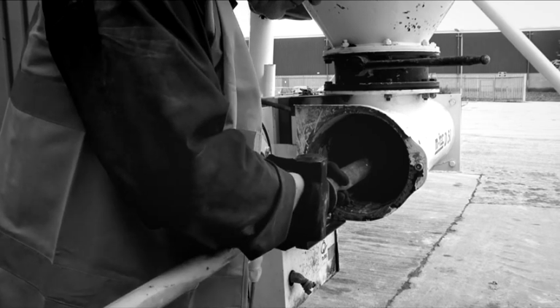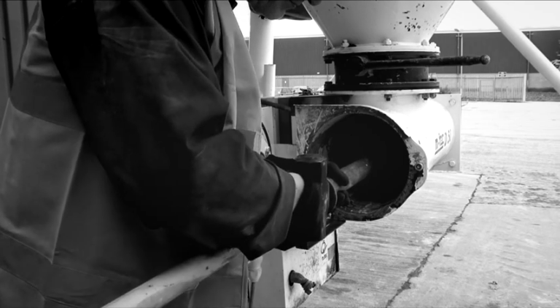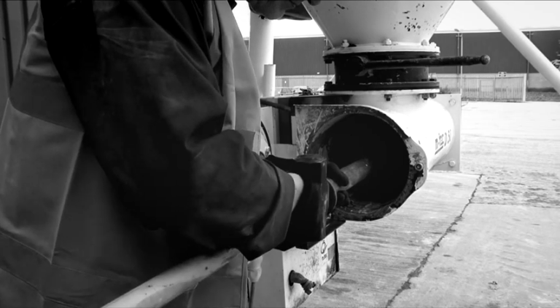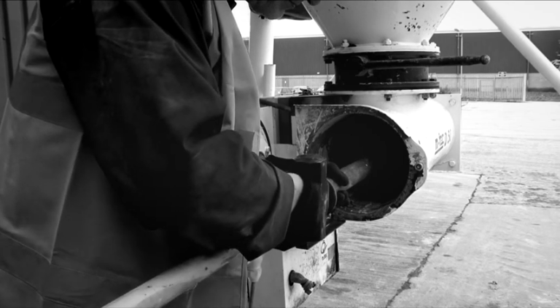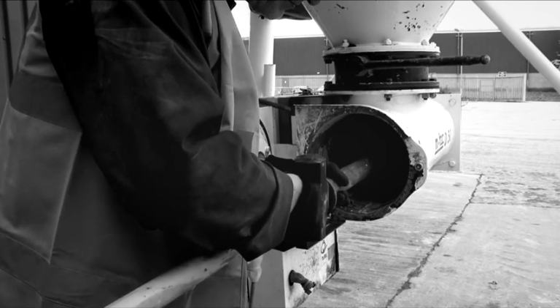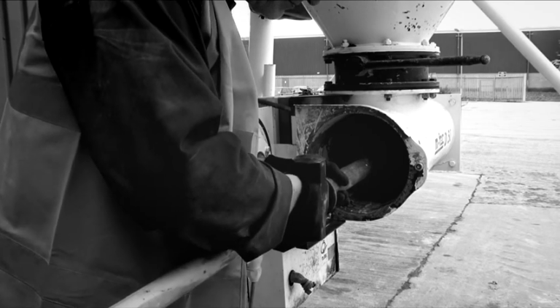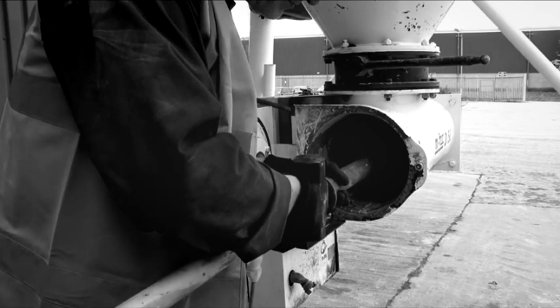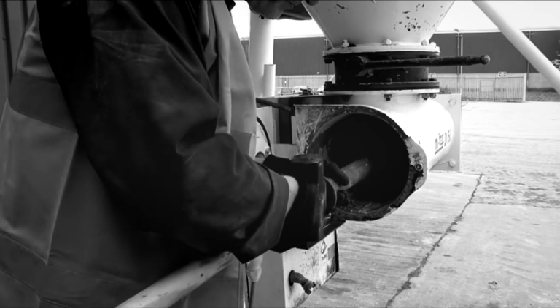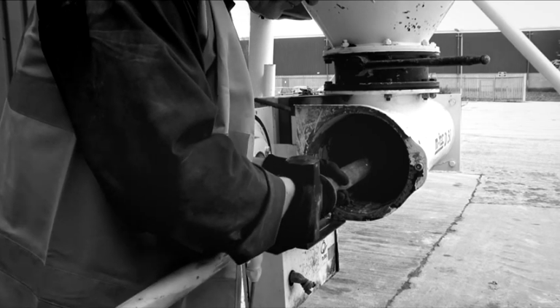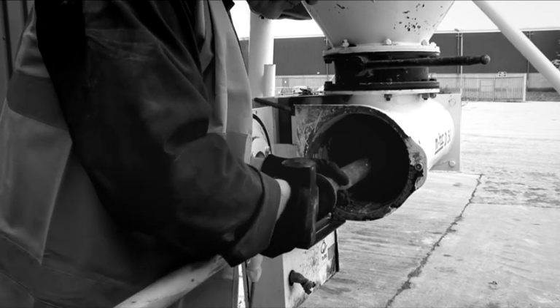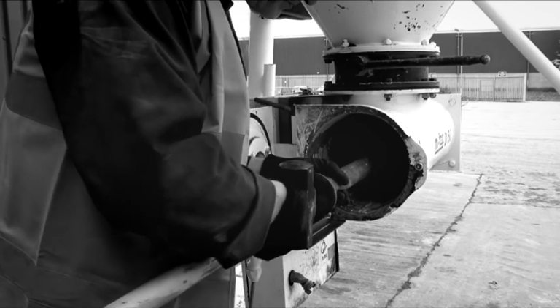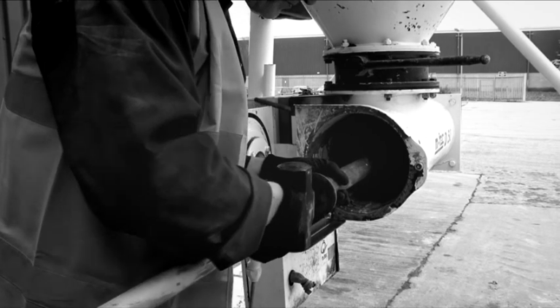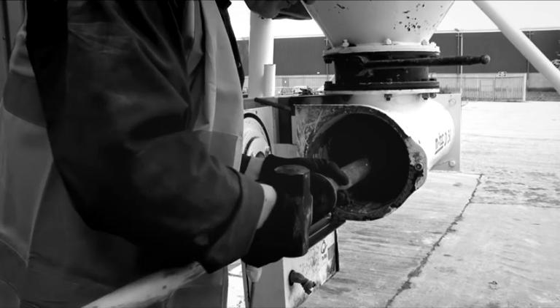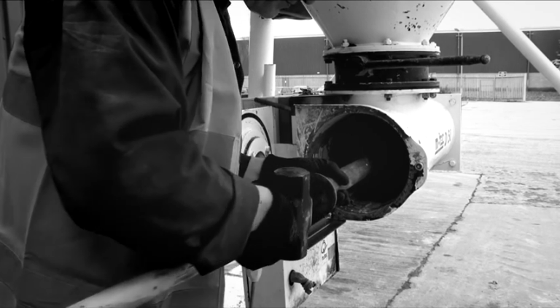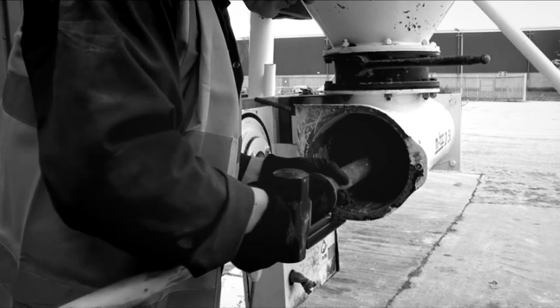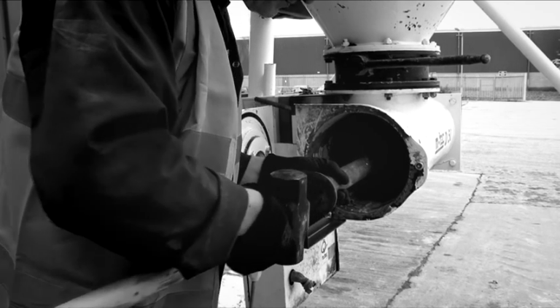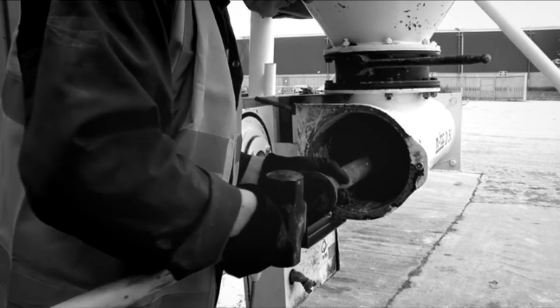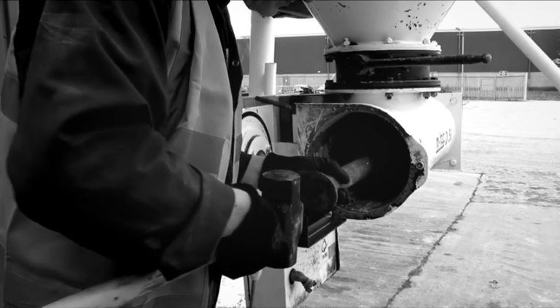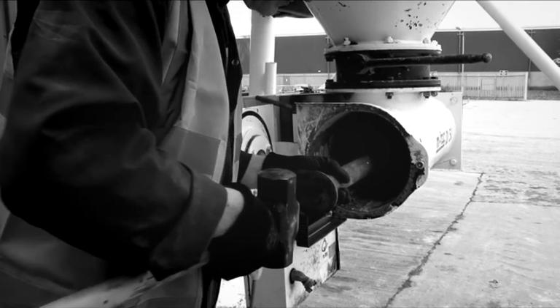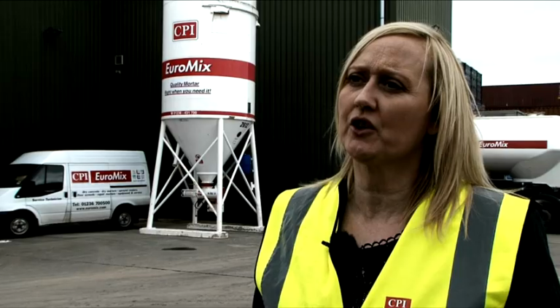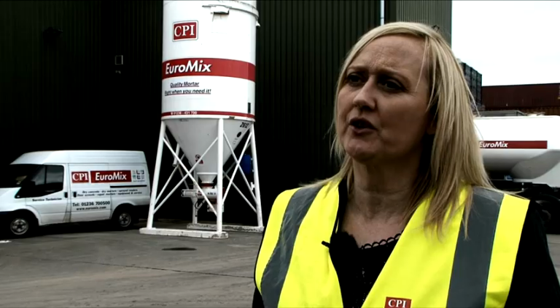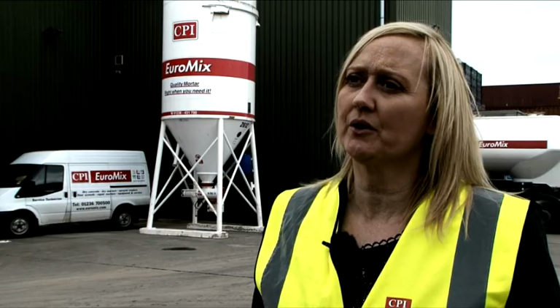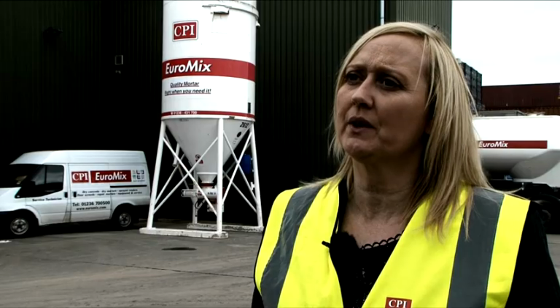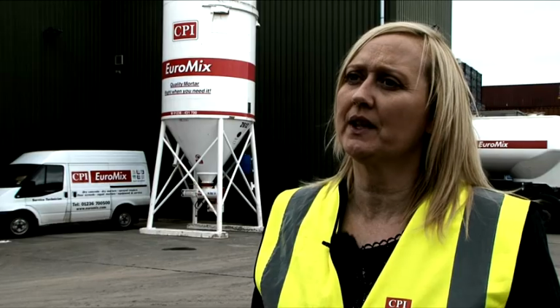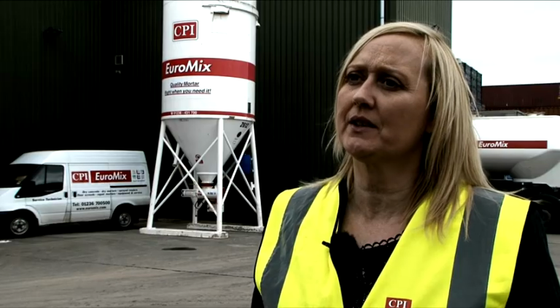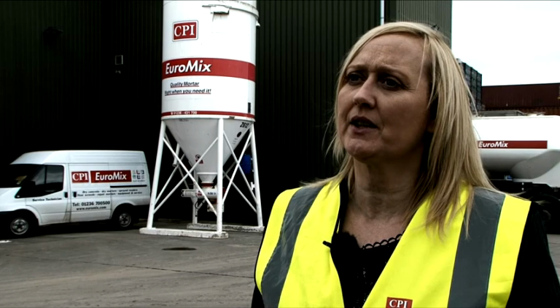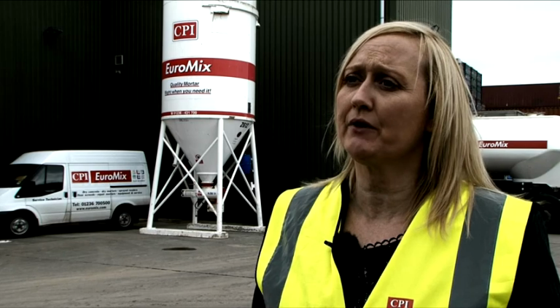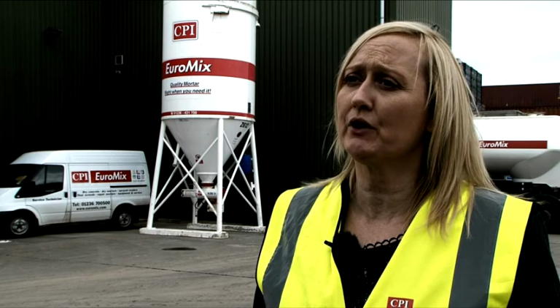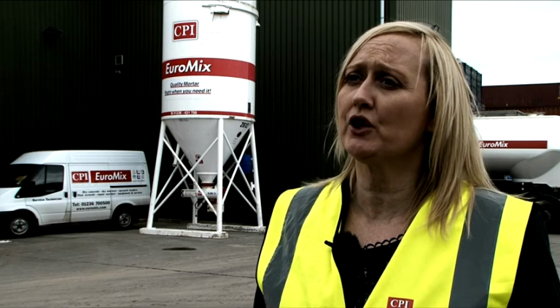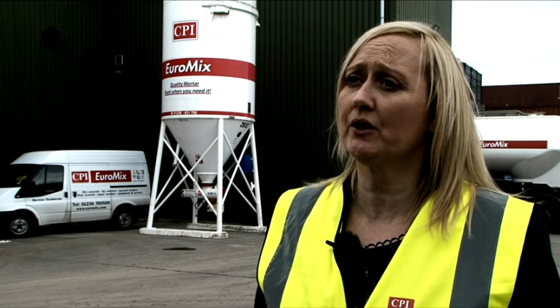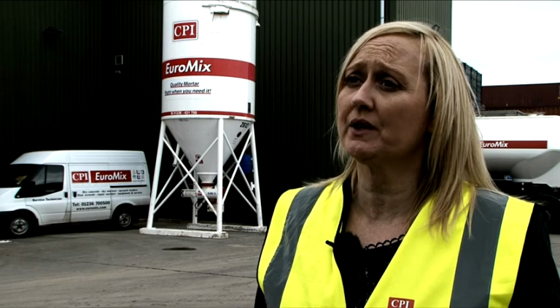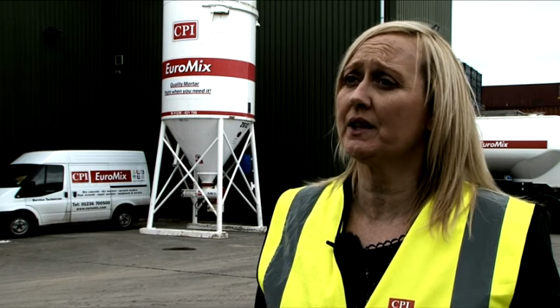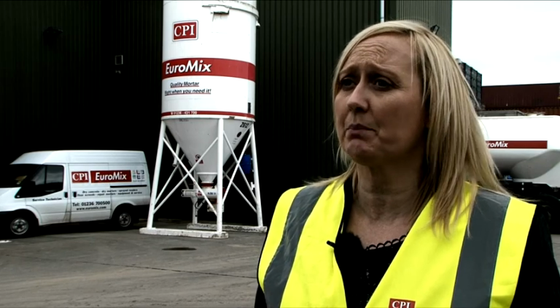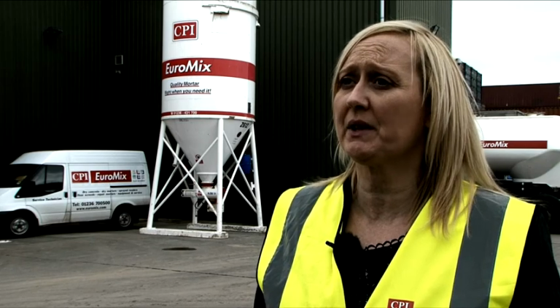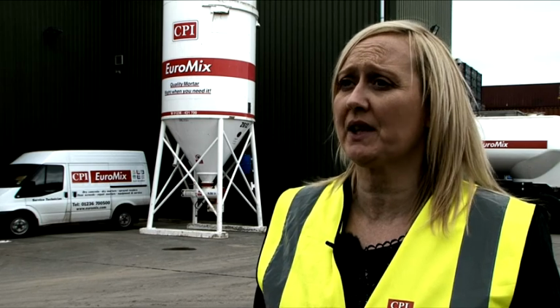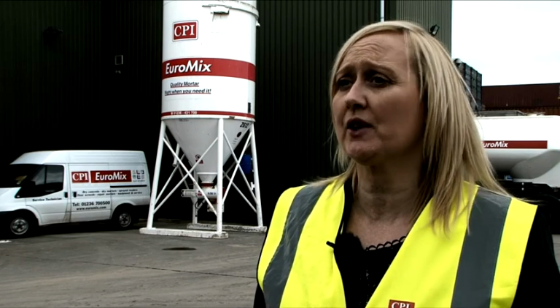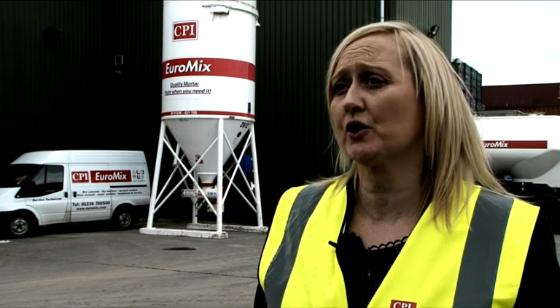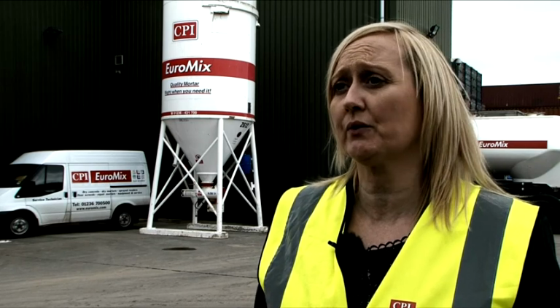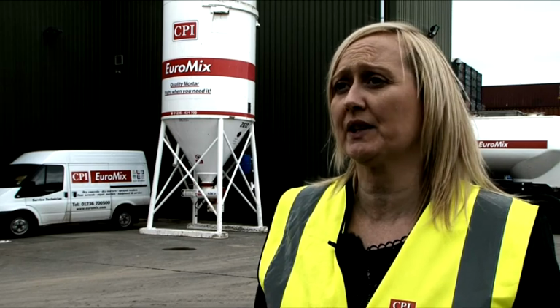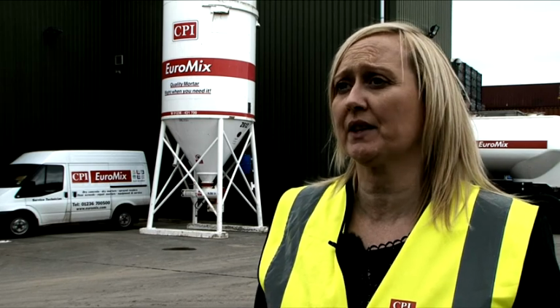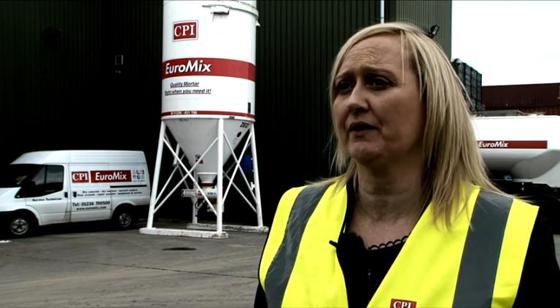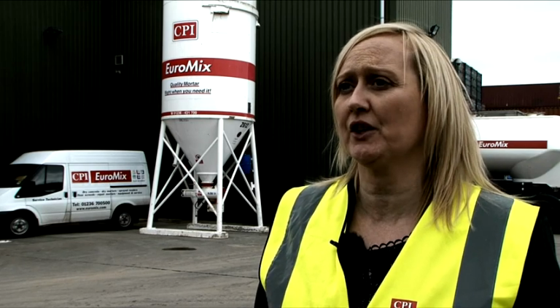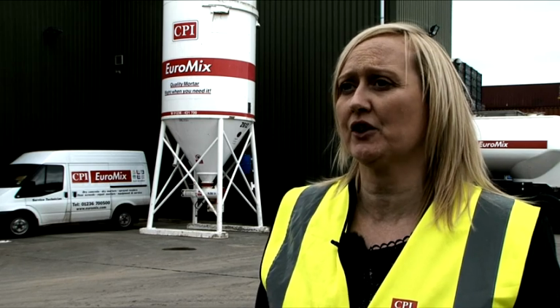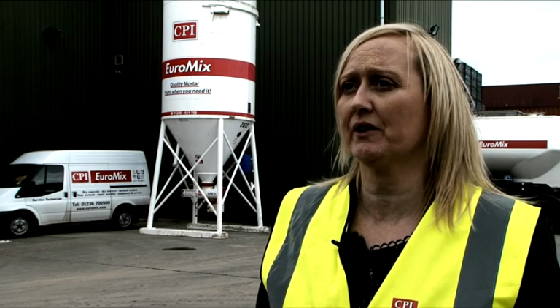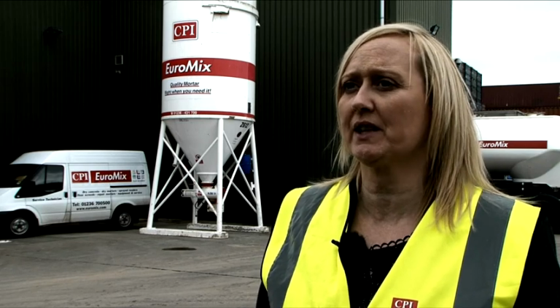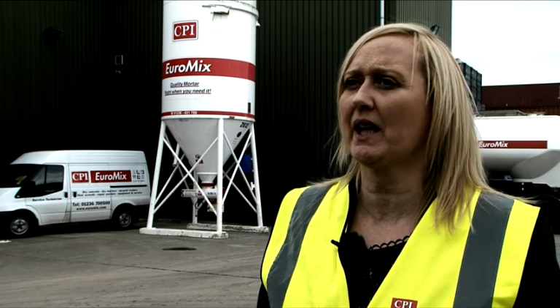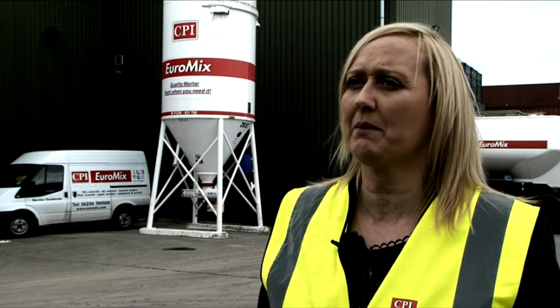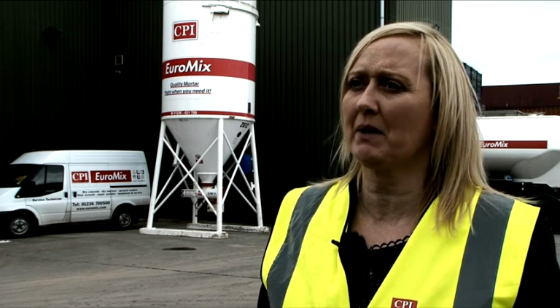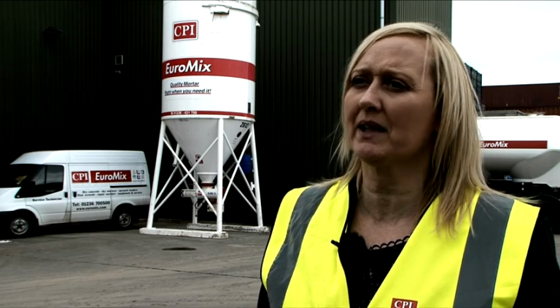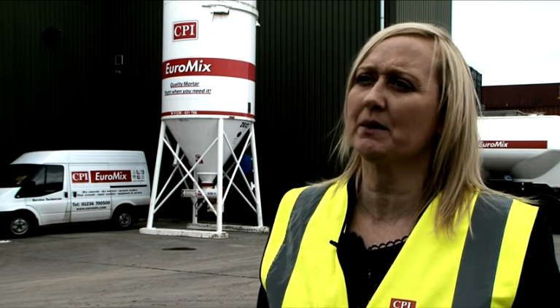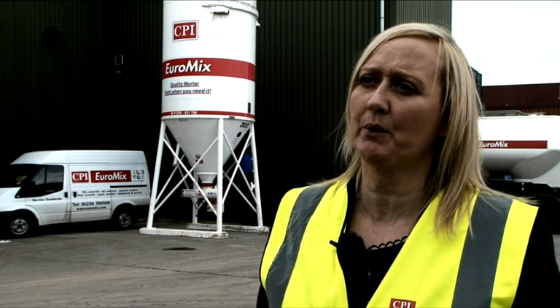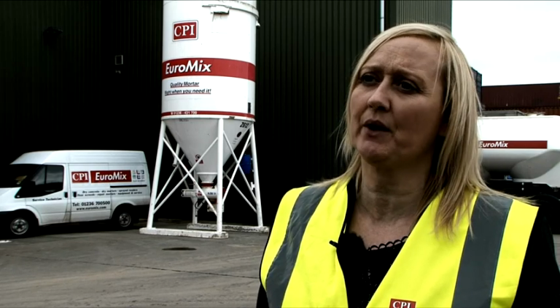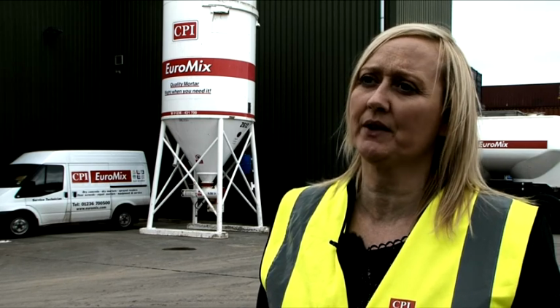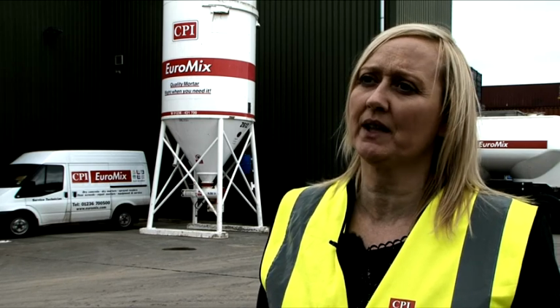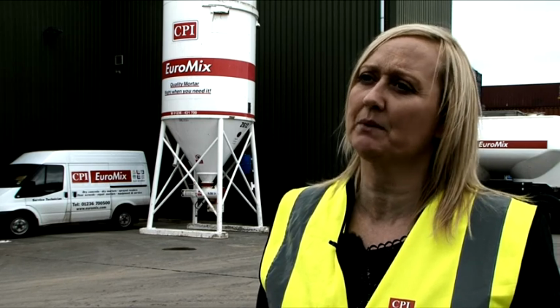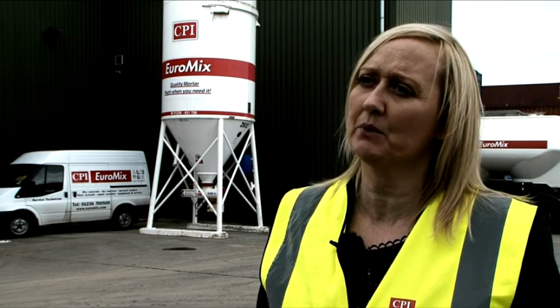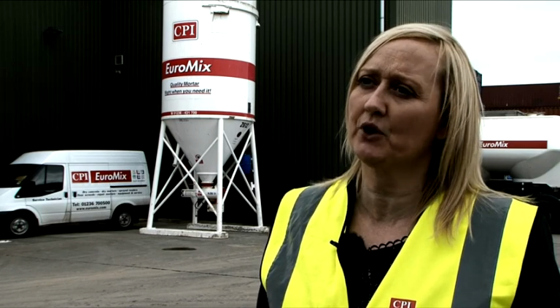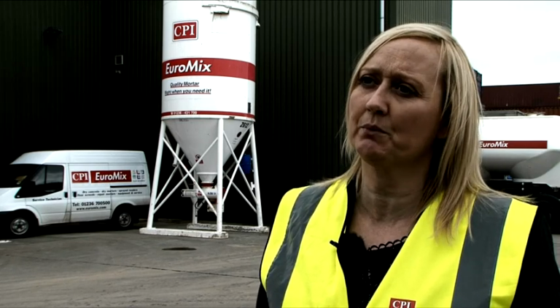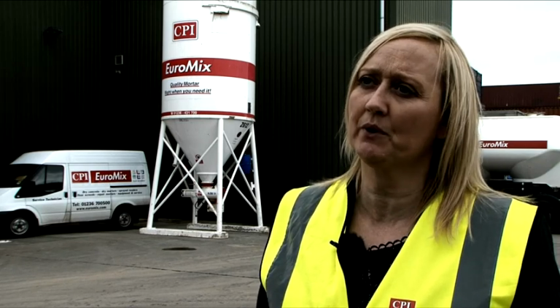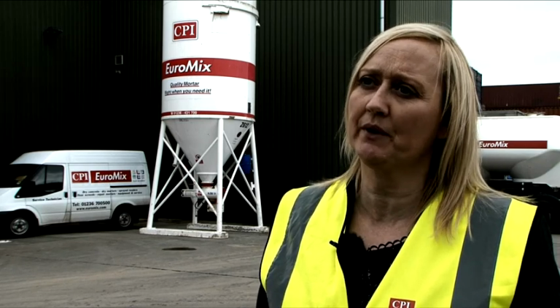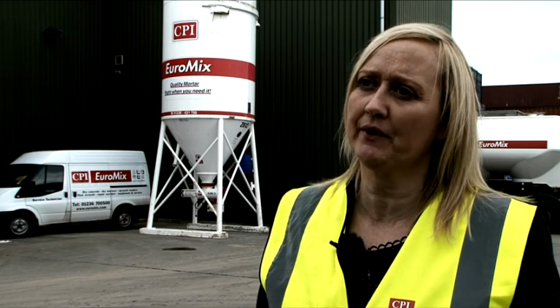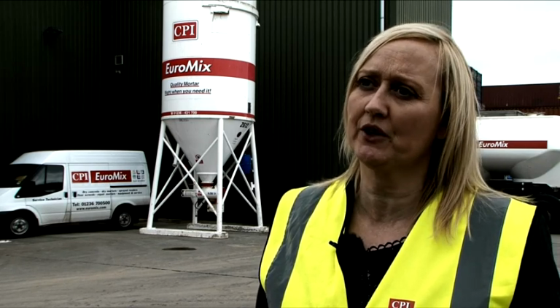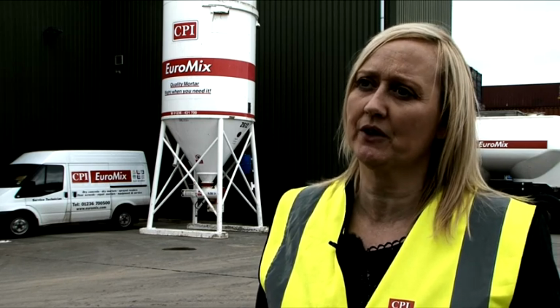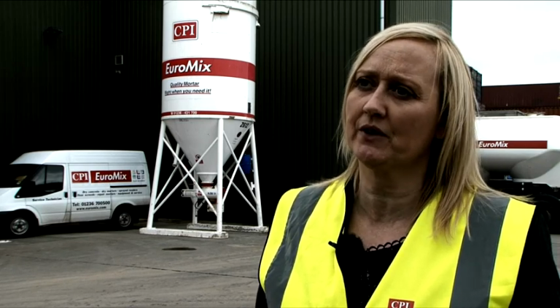The benefits of implementing this extraction tool is that it reduces the potential risk of injuries and it makes the process much more efficient.